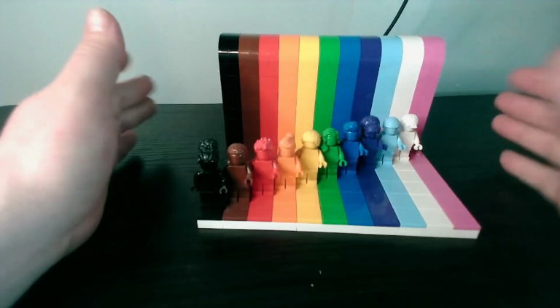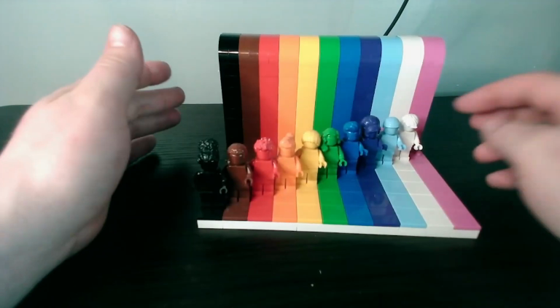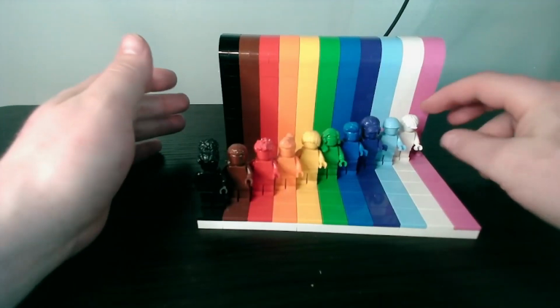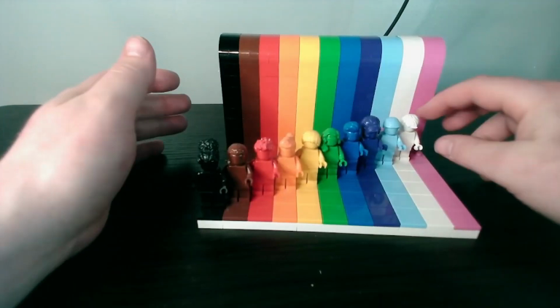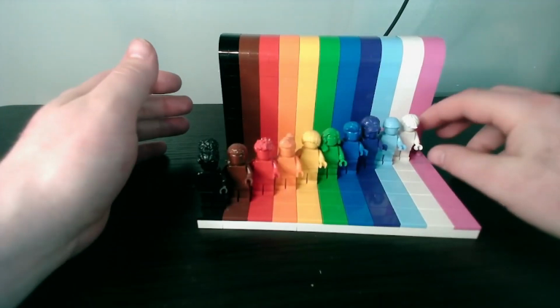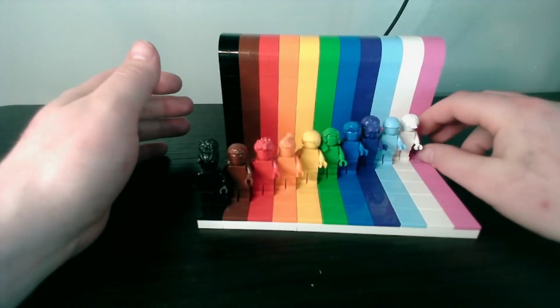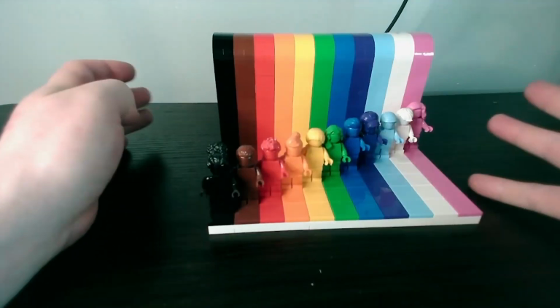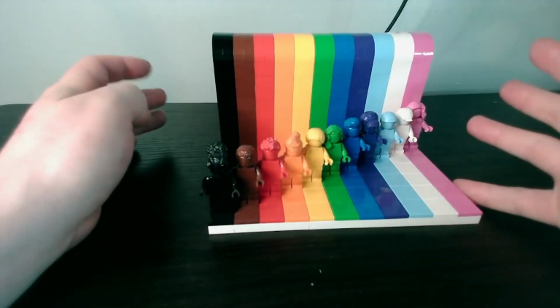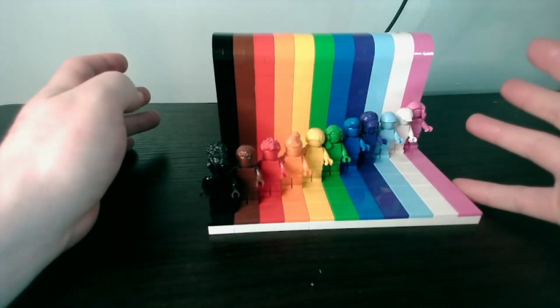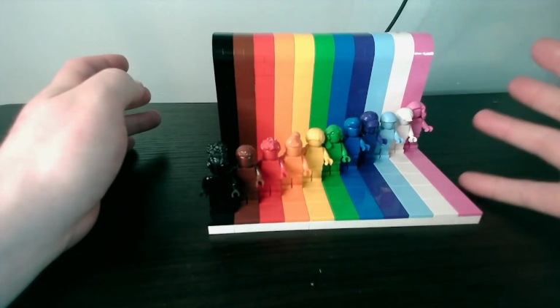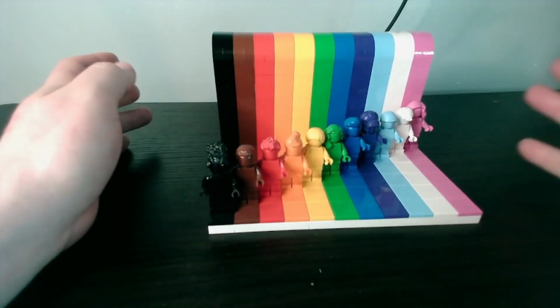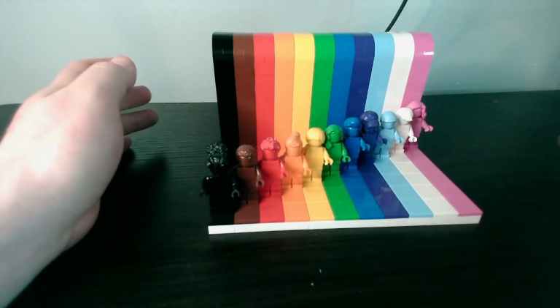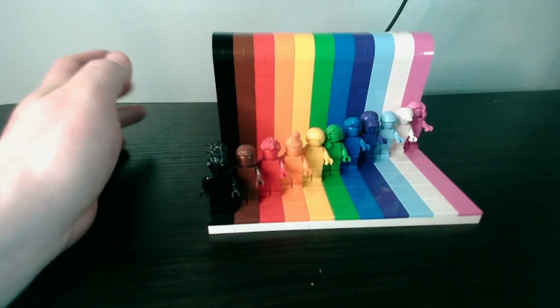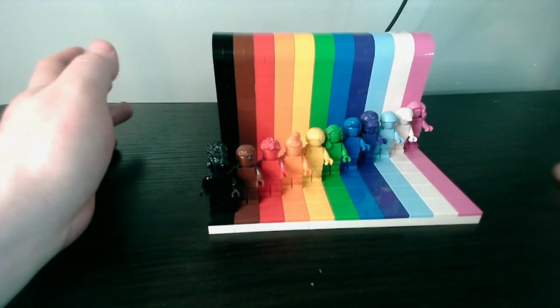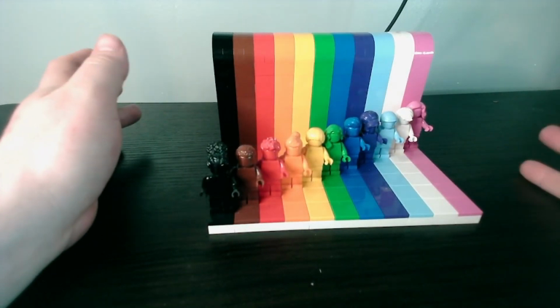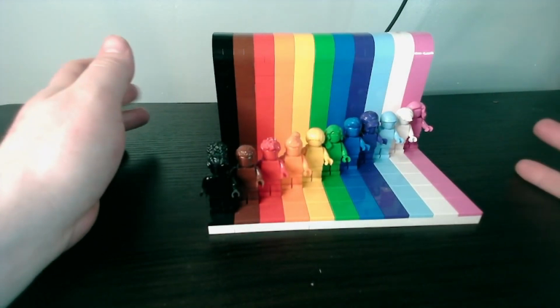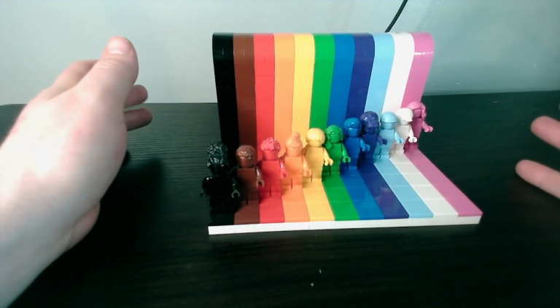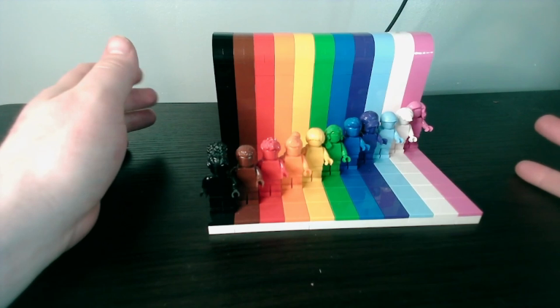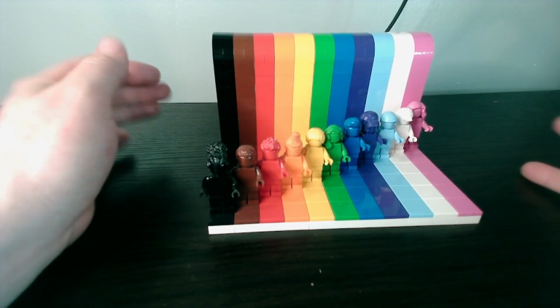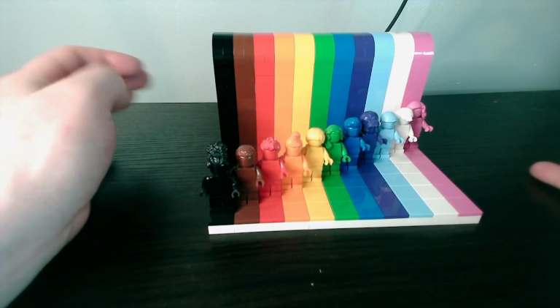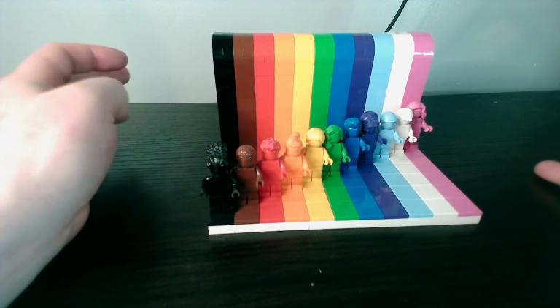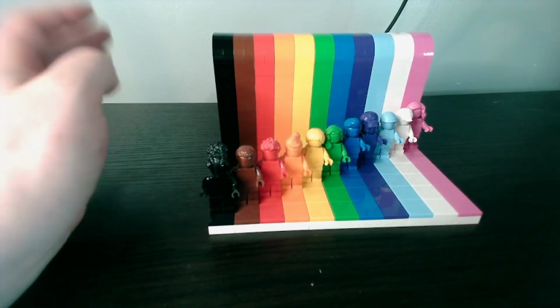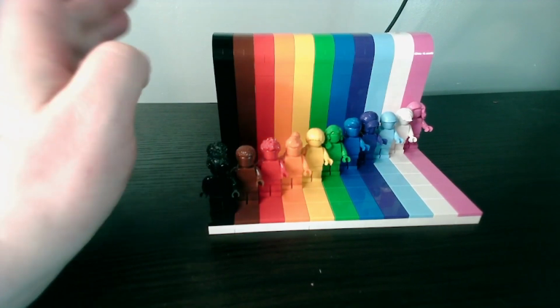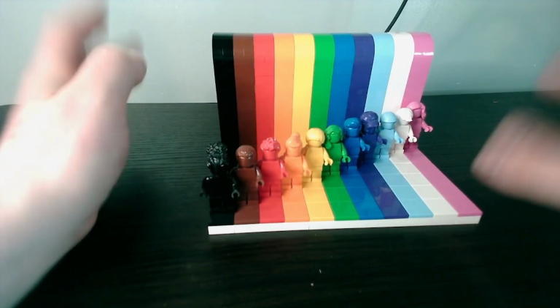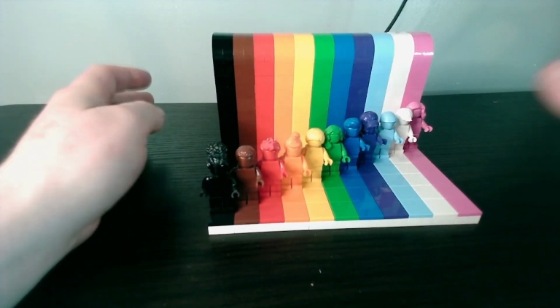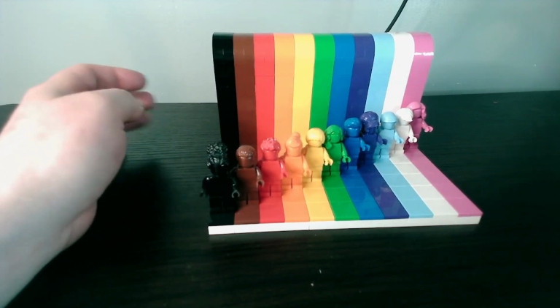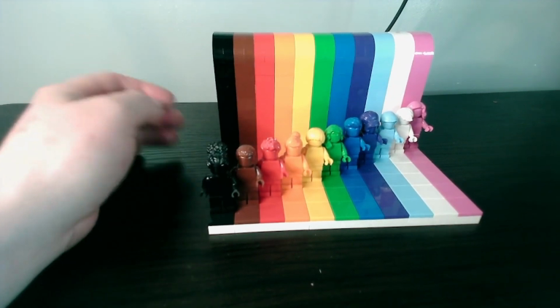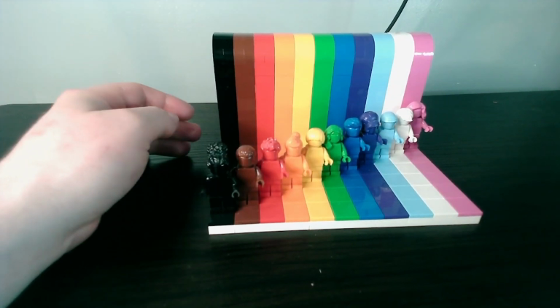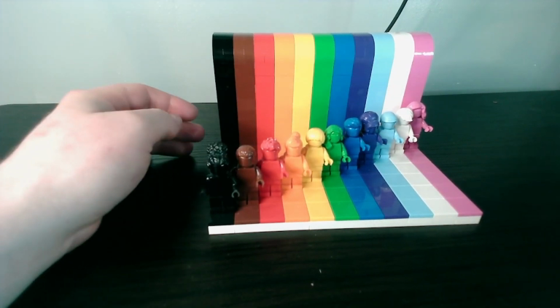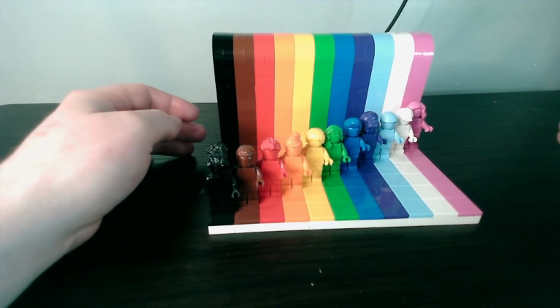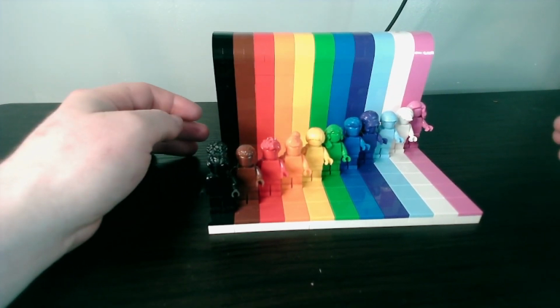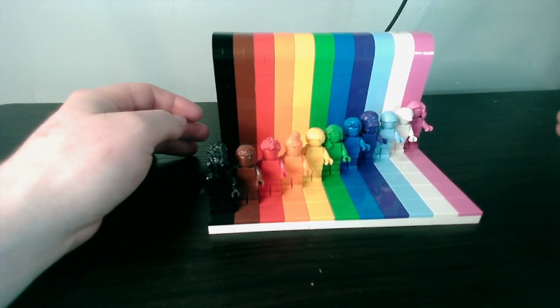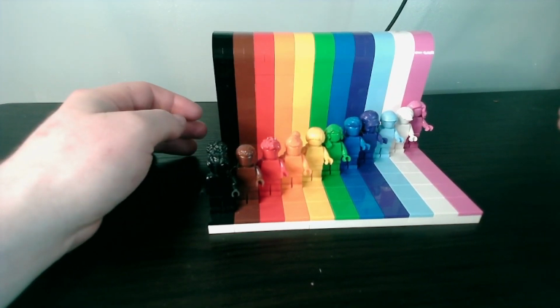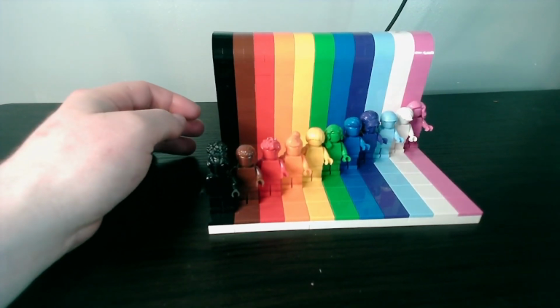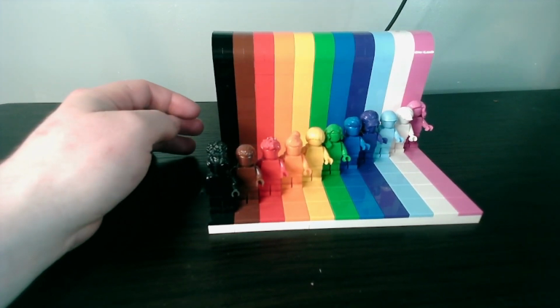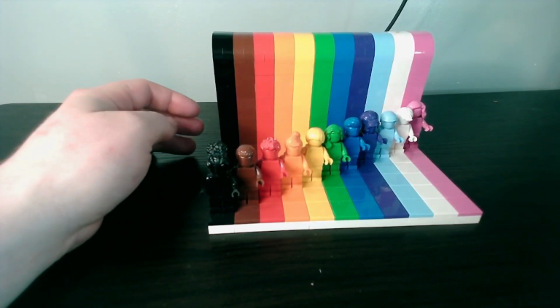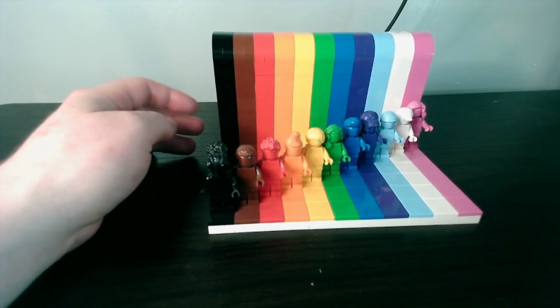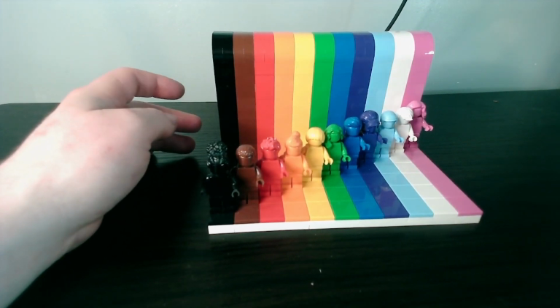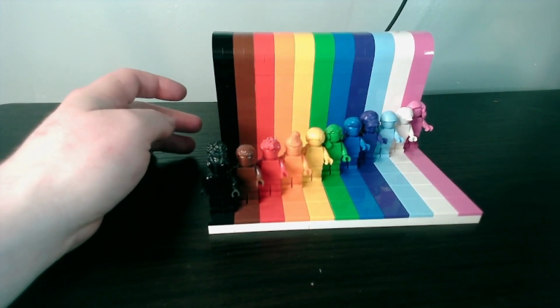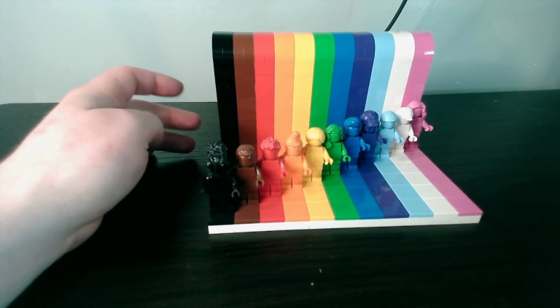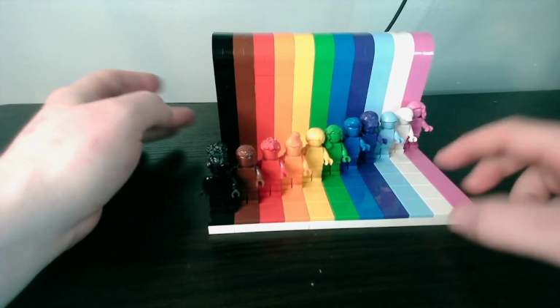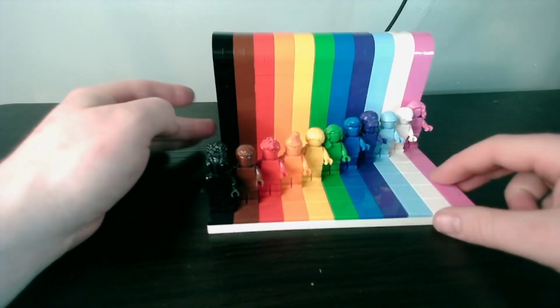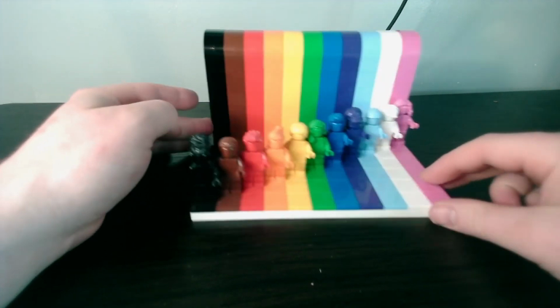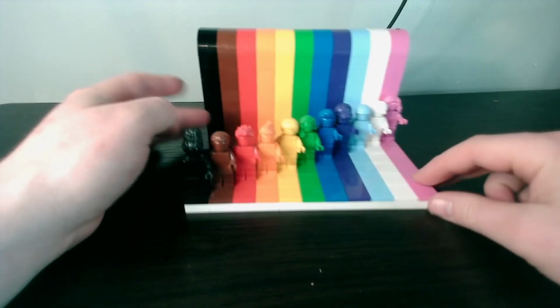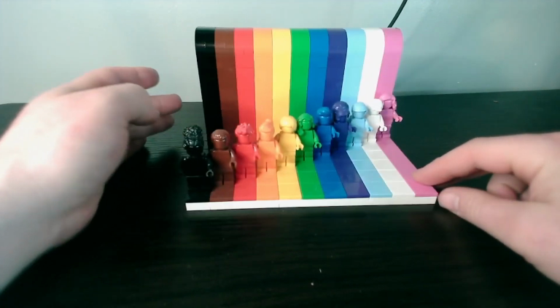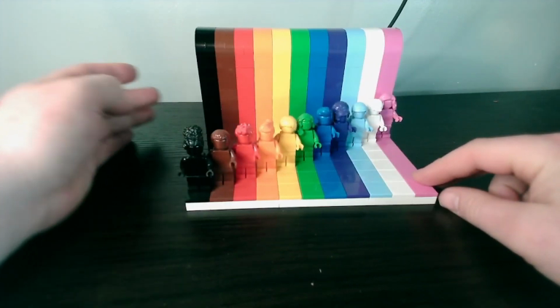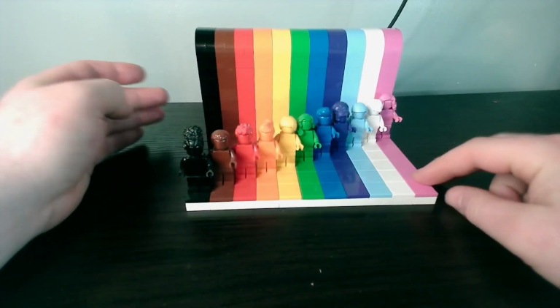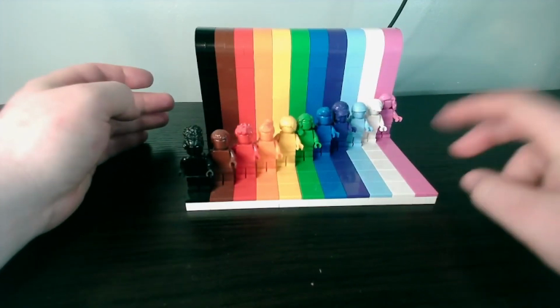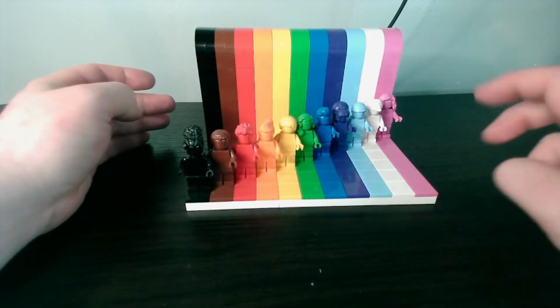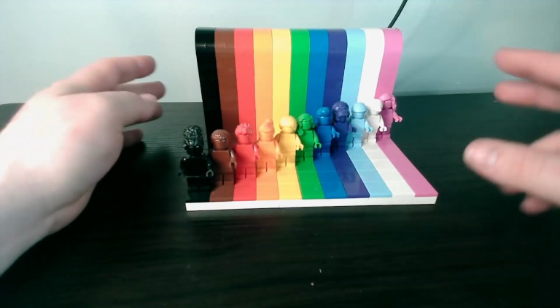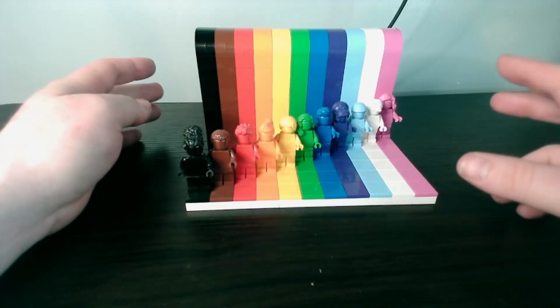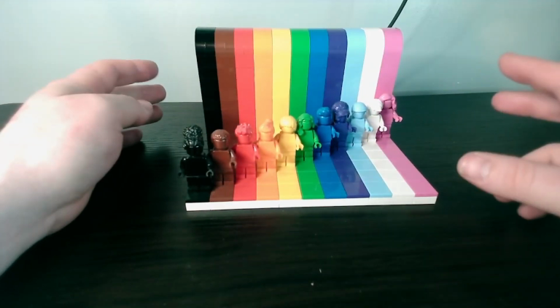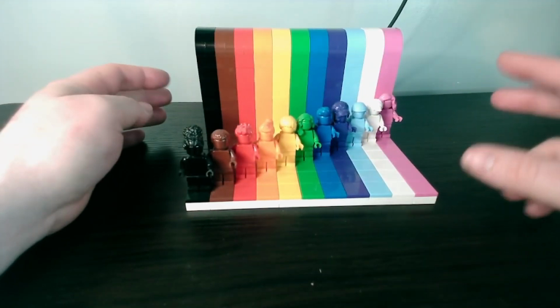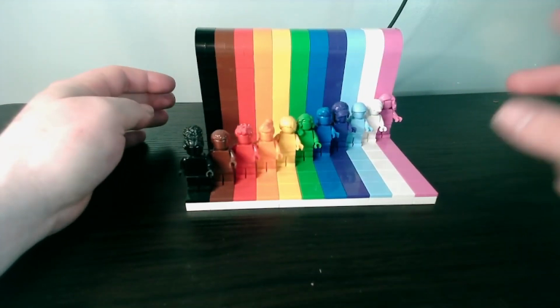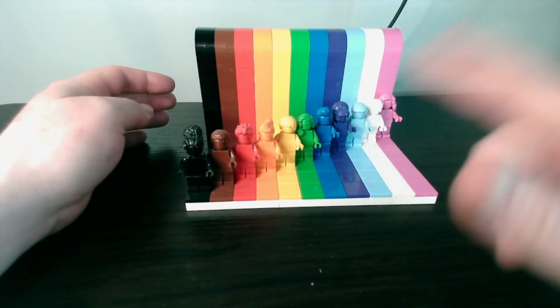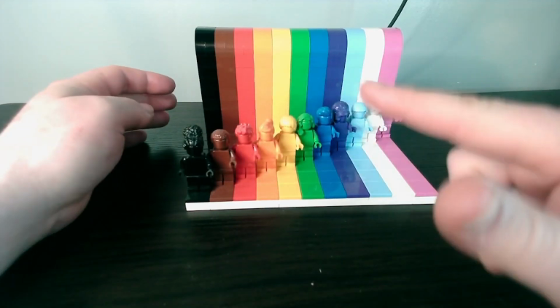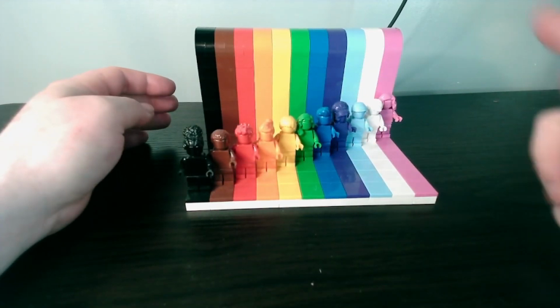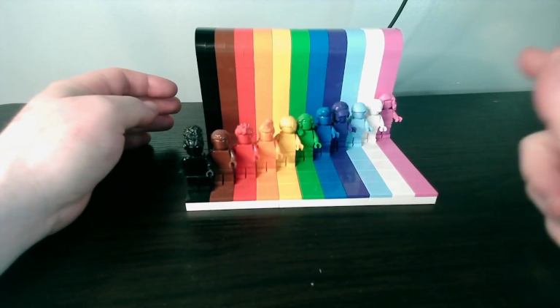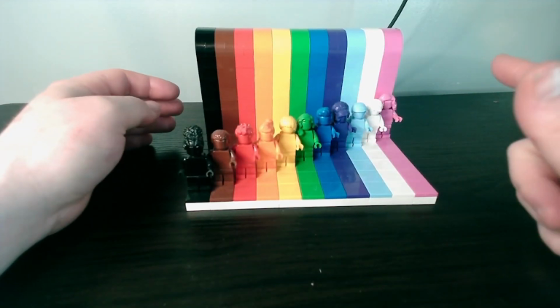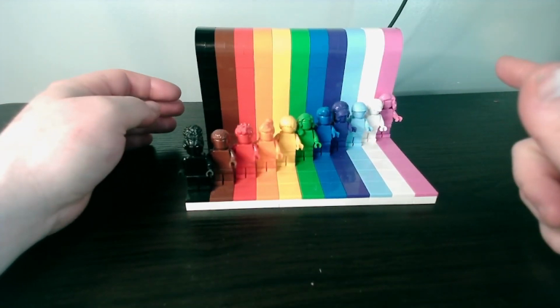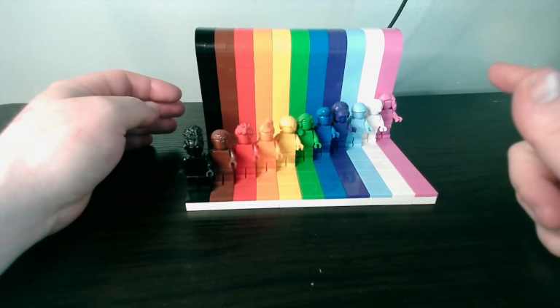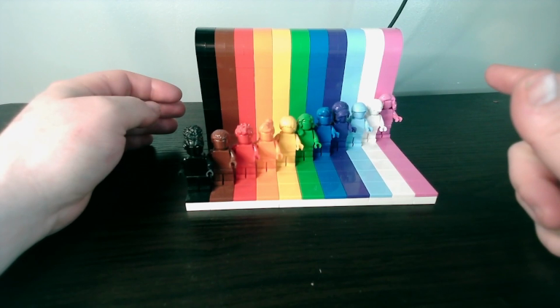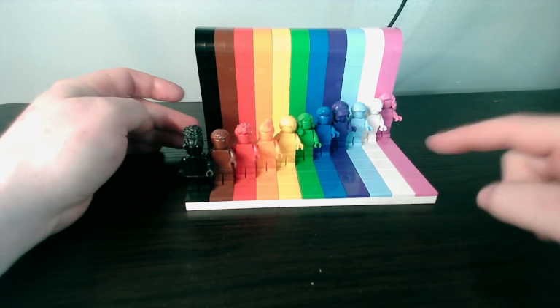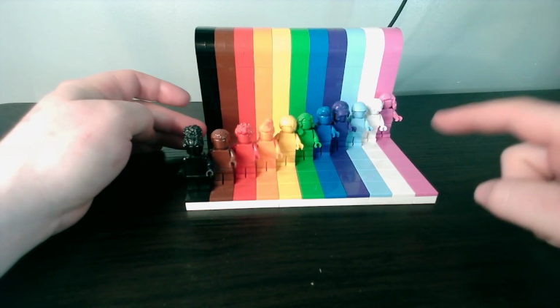Inside these builds, they actually do have very long tab pieces holding the 2x3 bricks together. This is the first Monday of June, so it's great to get this reviewed out for Pride Month. This is an awesome set — I love this set and I've got two of them.